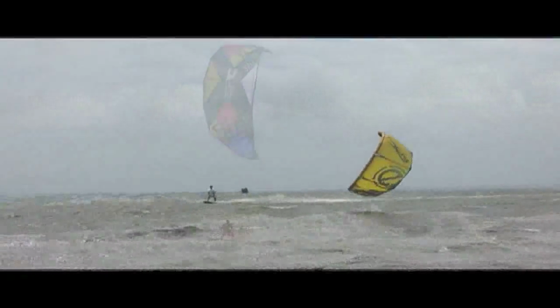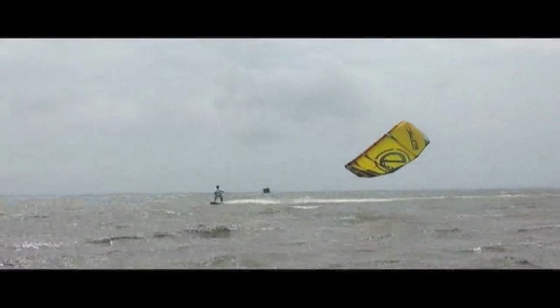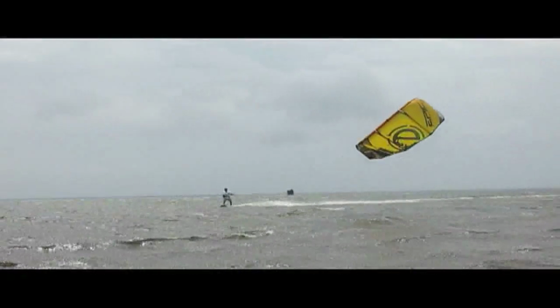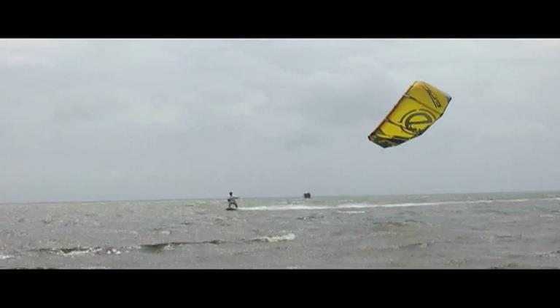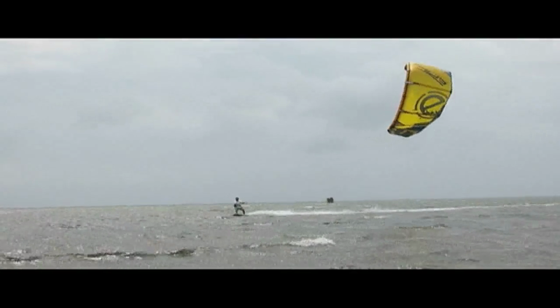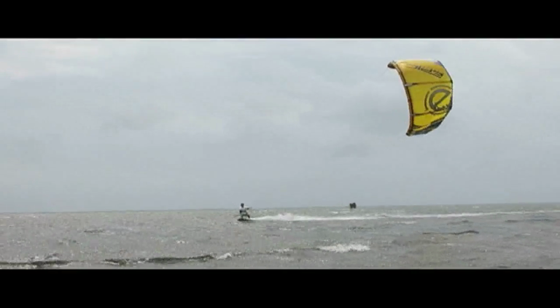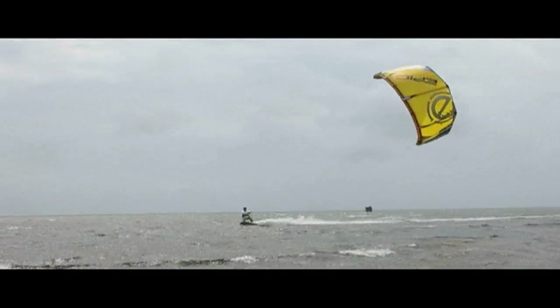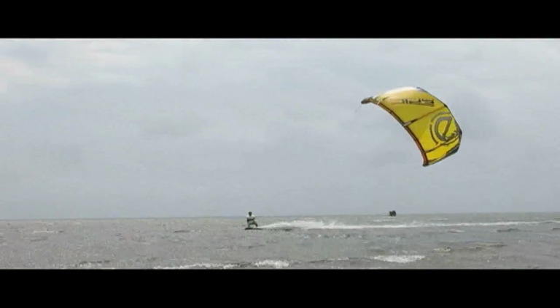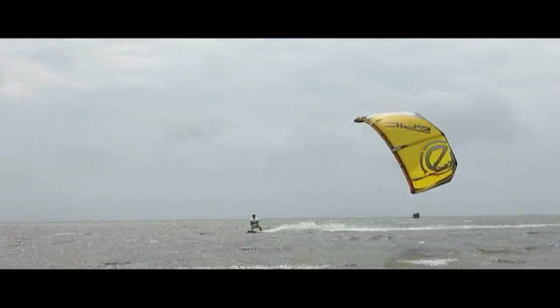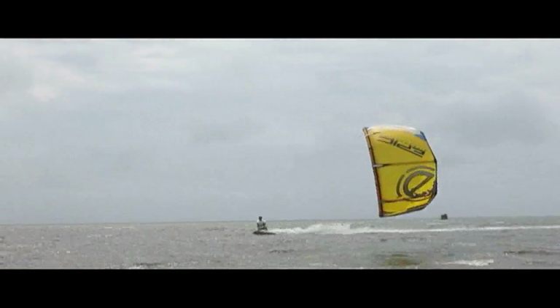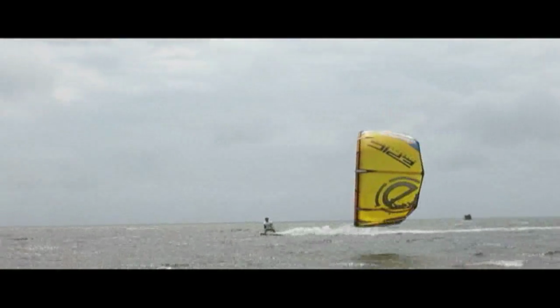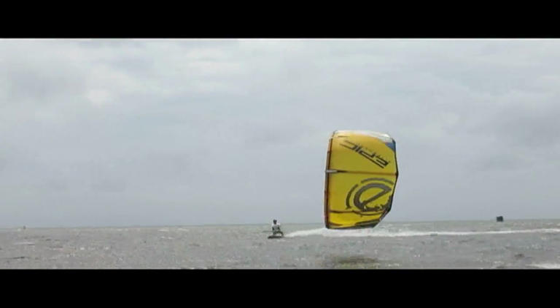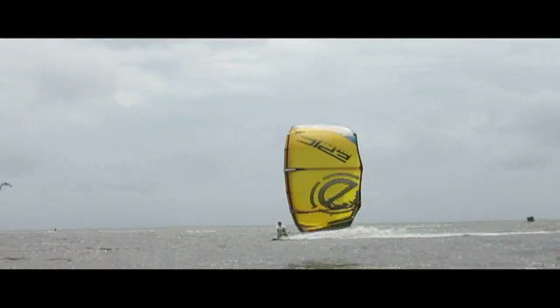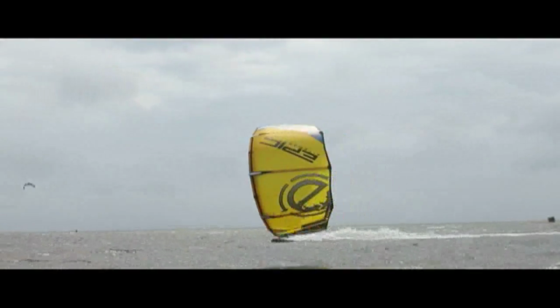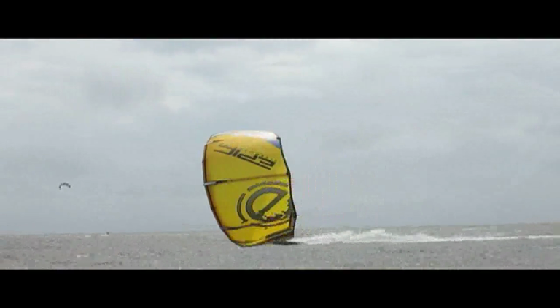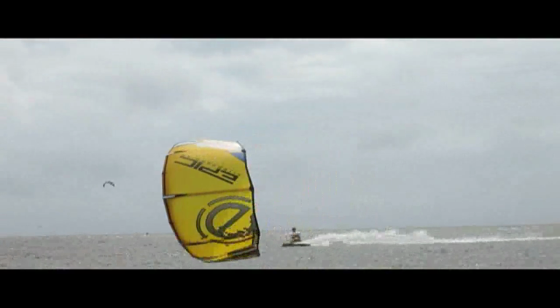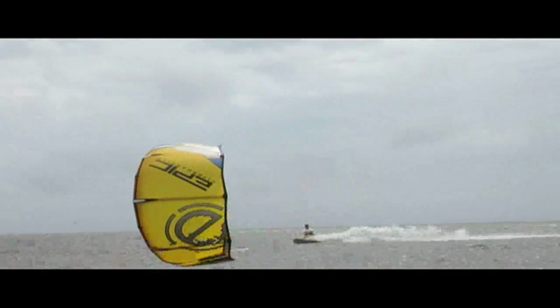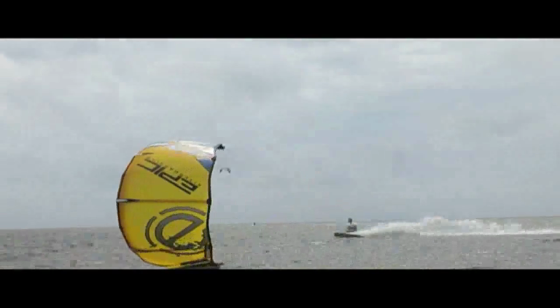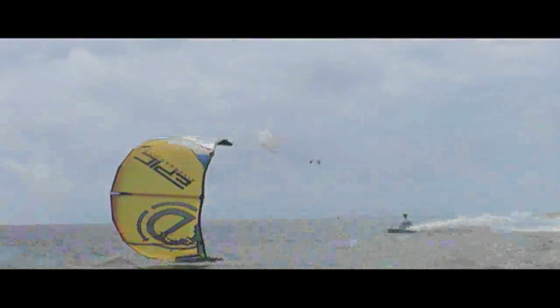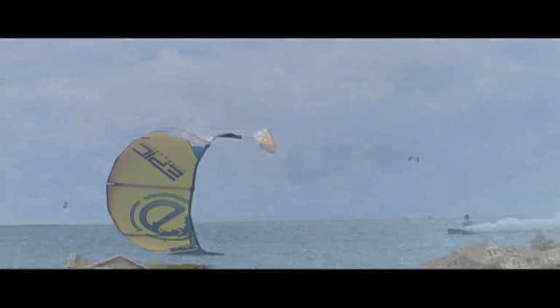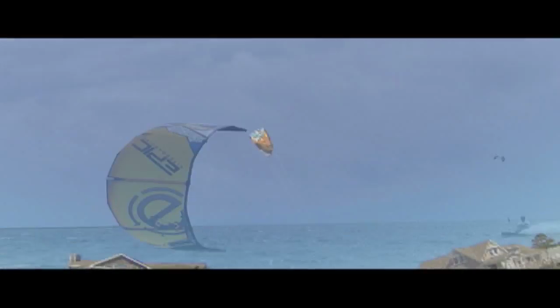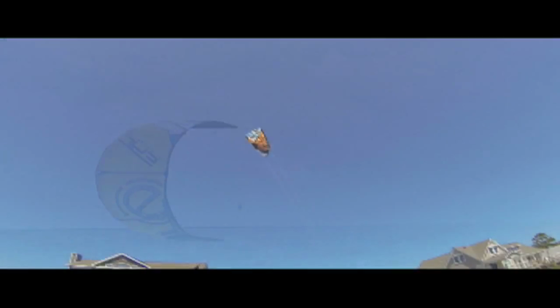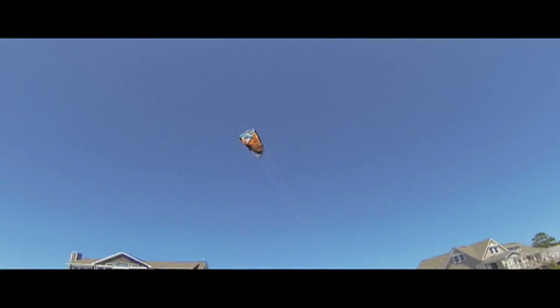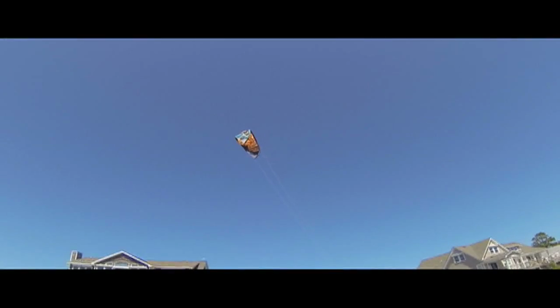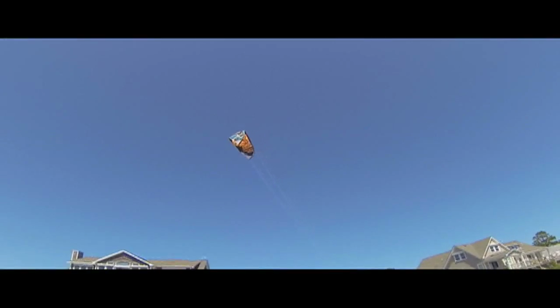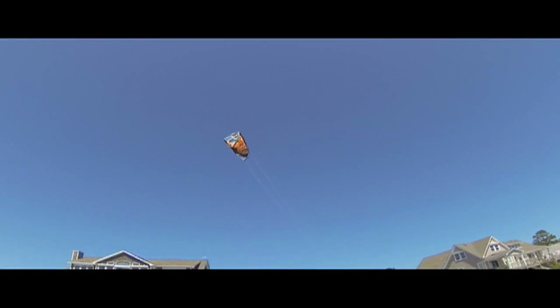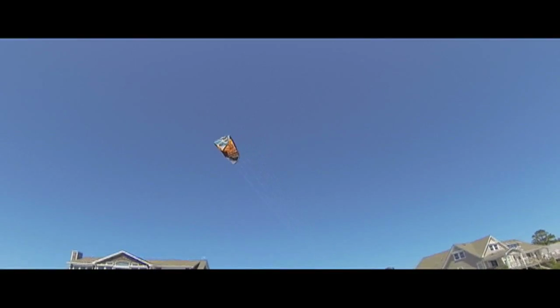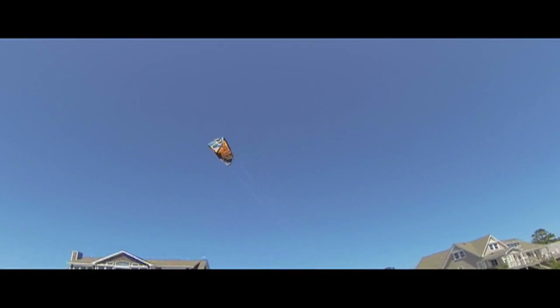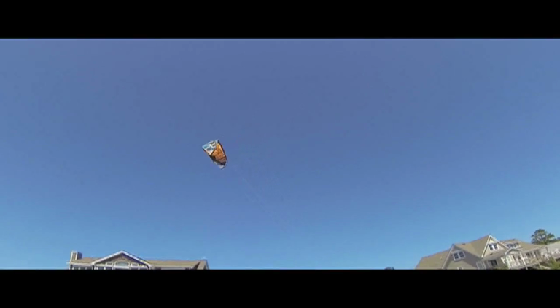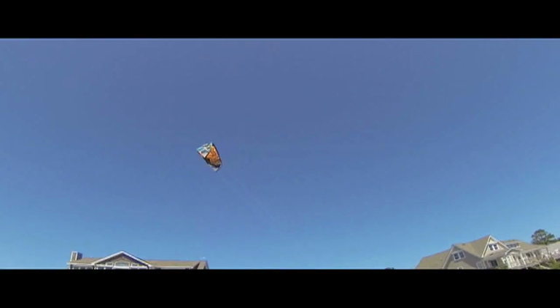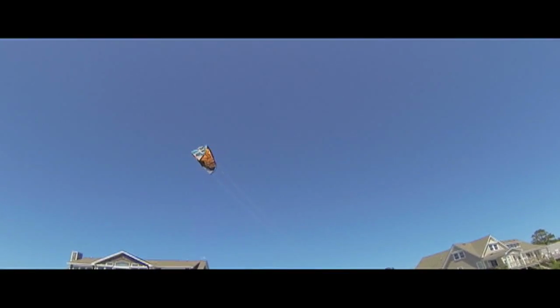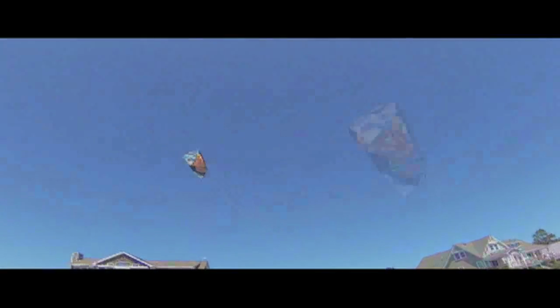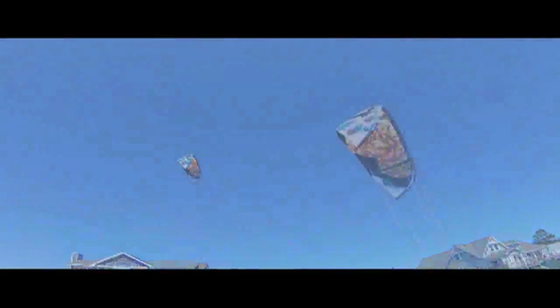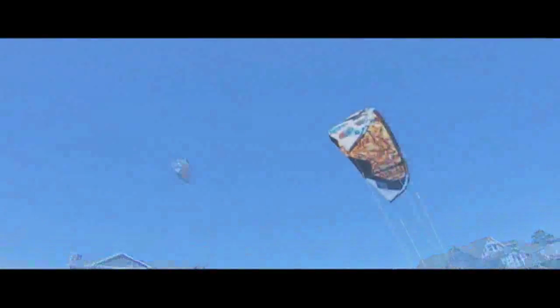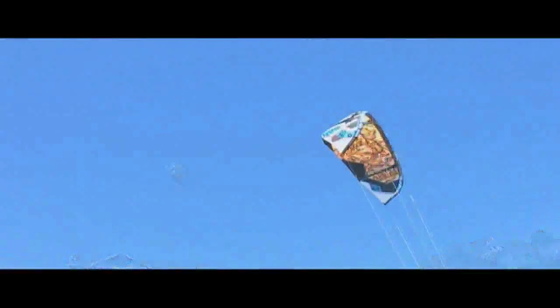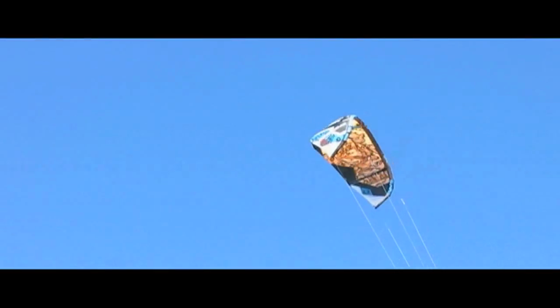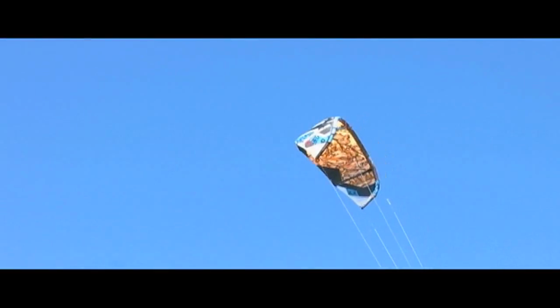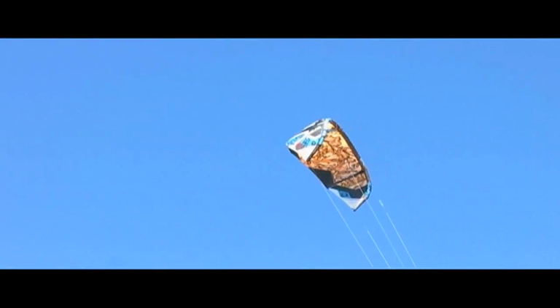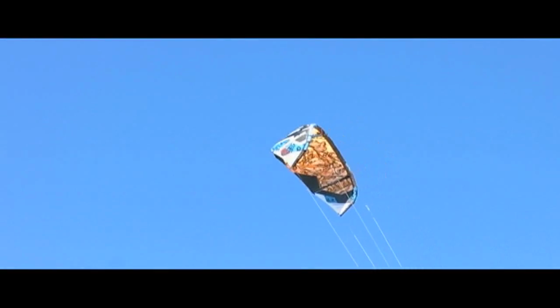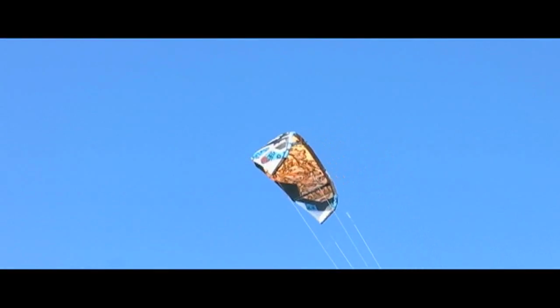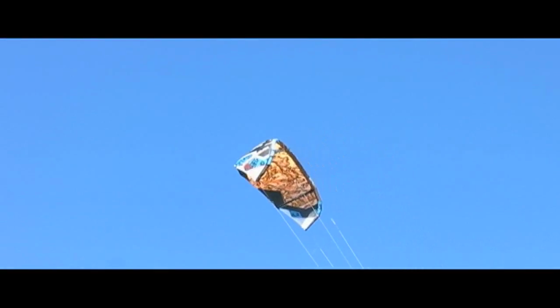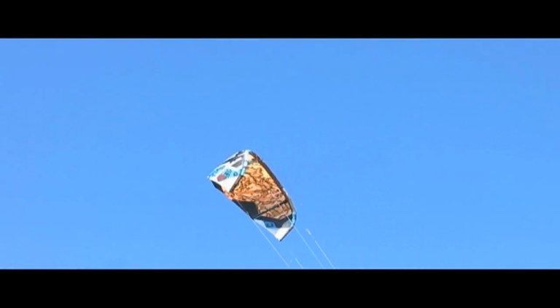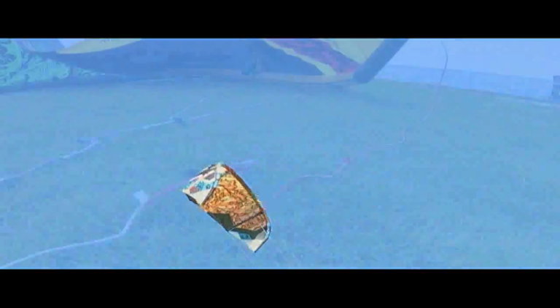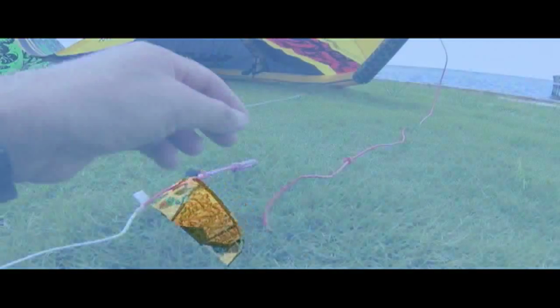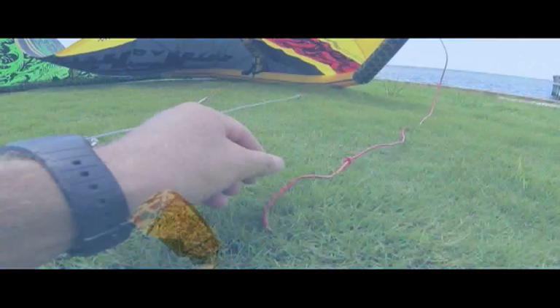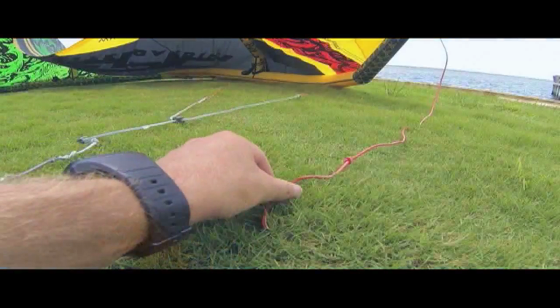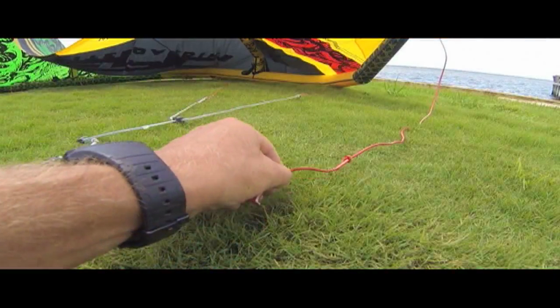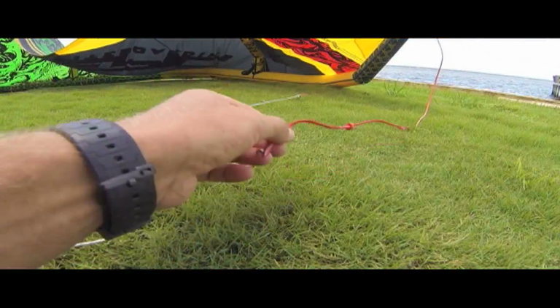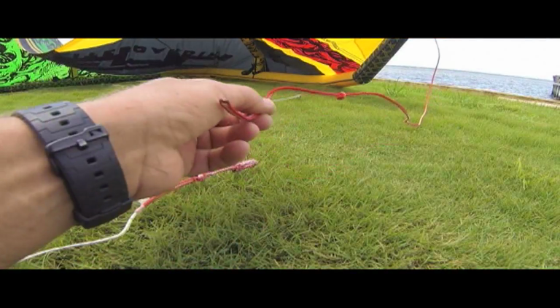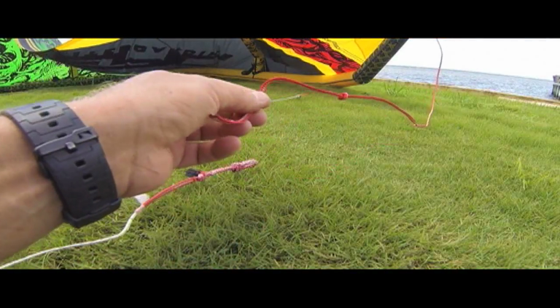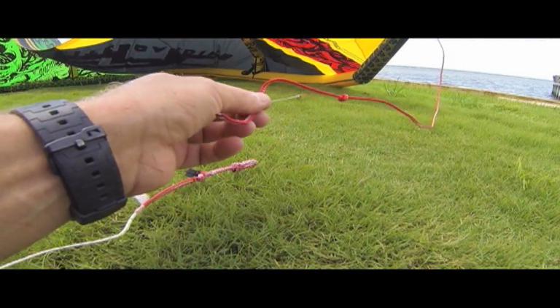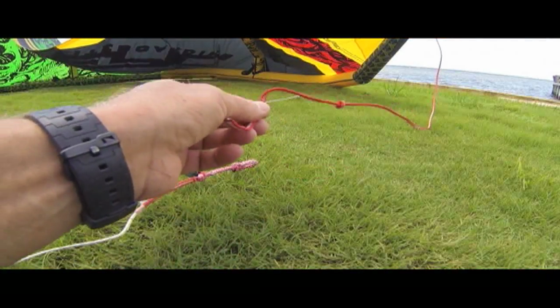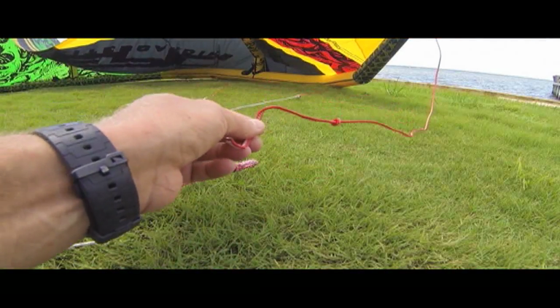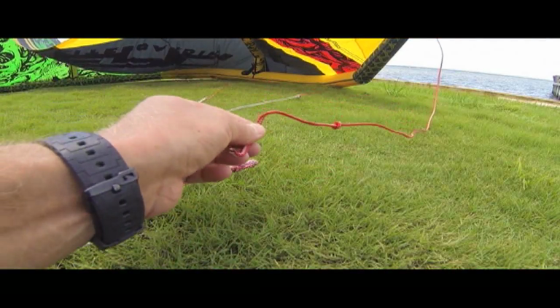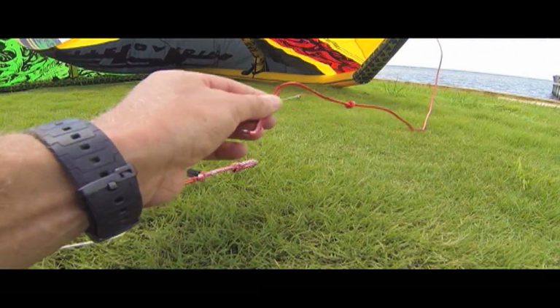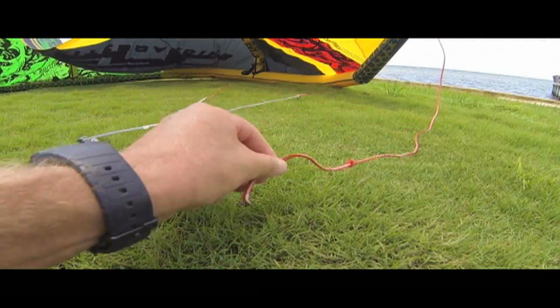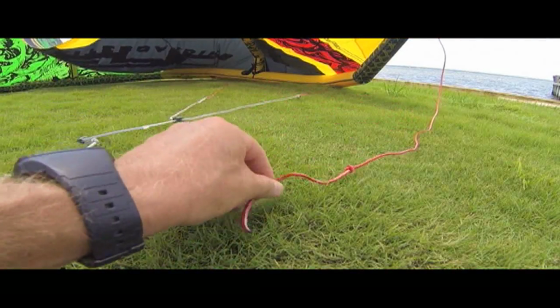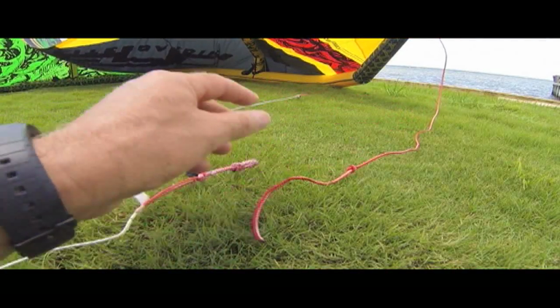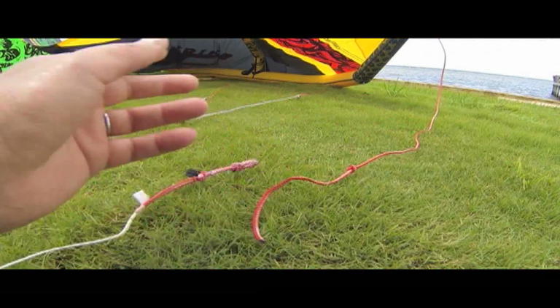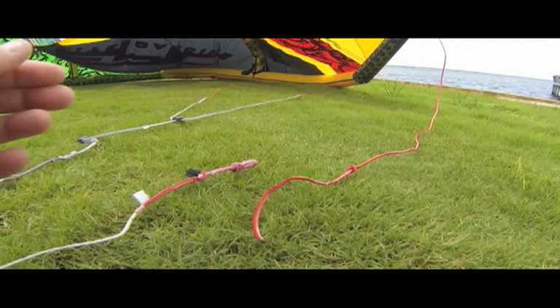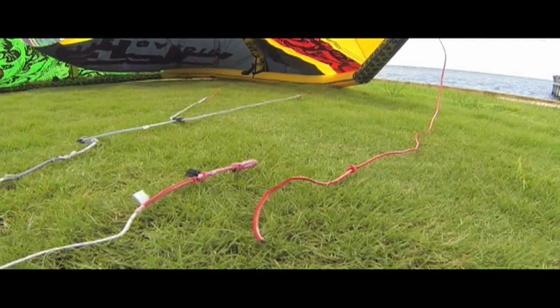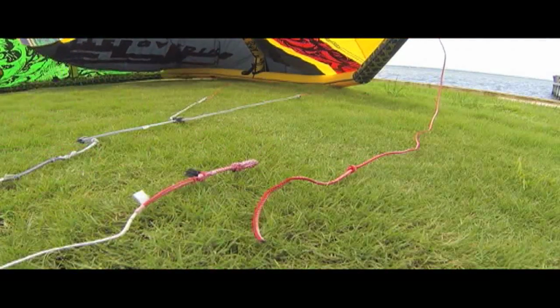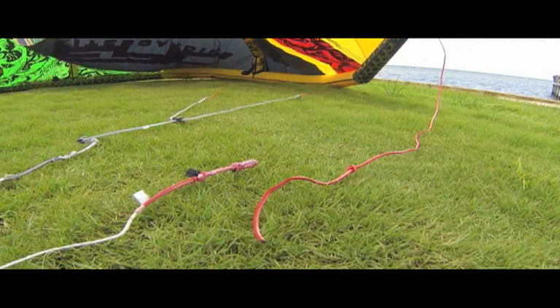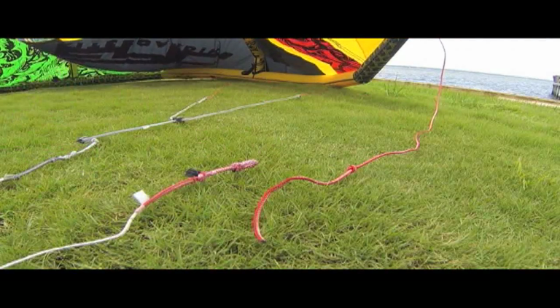So if after about 10 hours of kiting your kite starts back stalling — which means going backwards — that means the outside lines are too short and you need to make them longer.